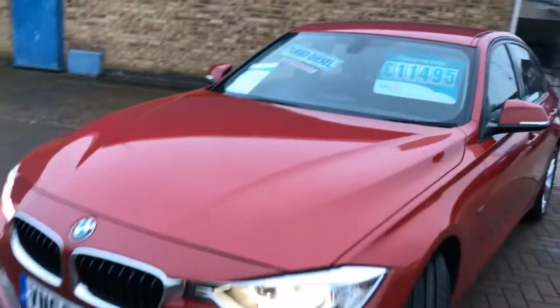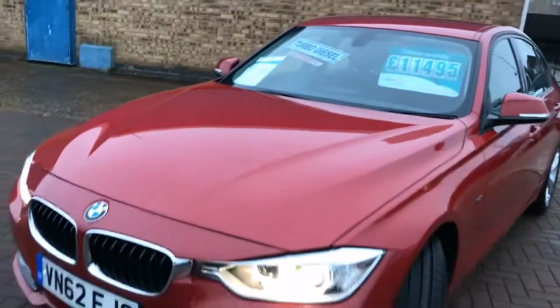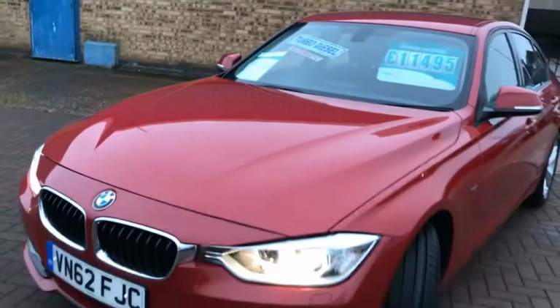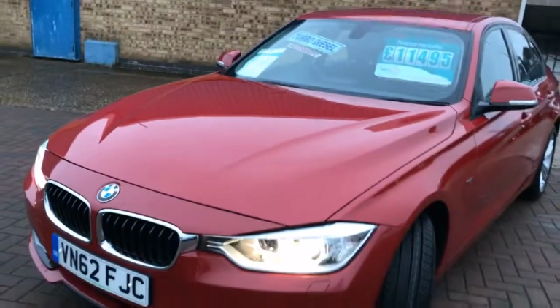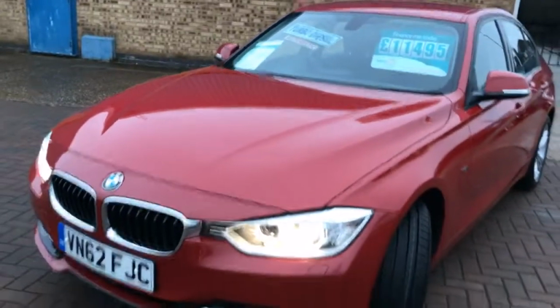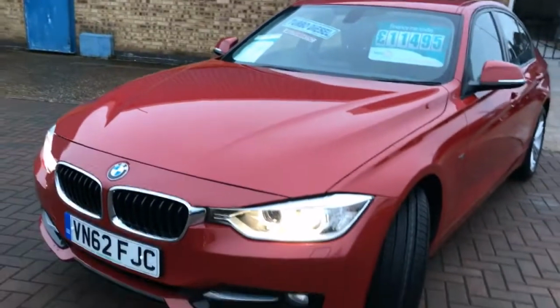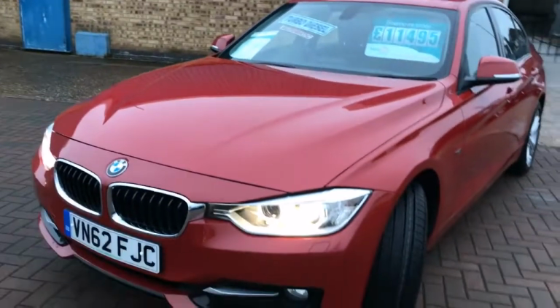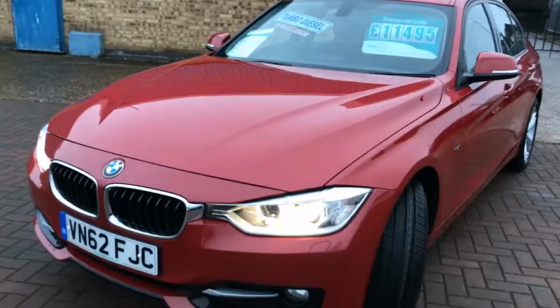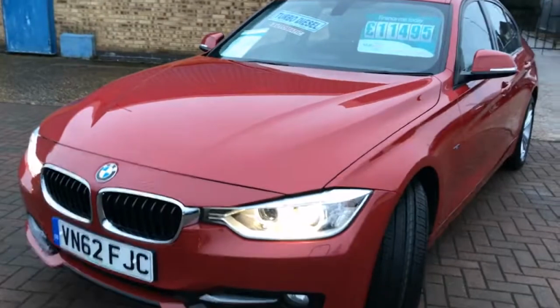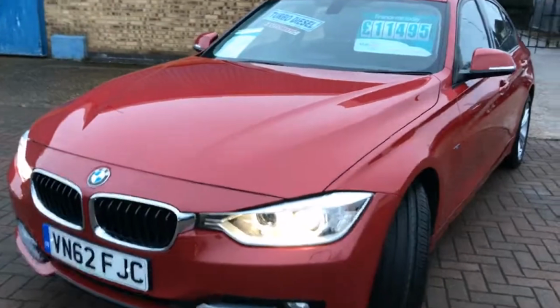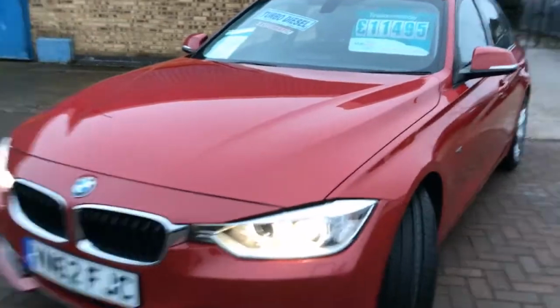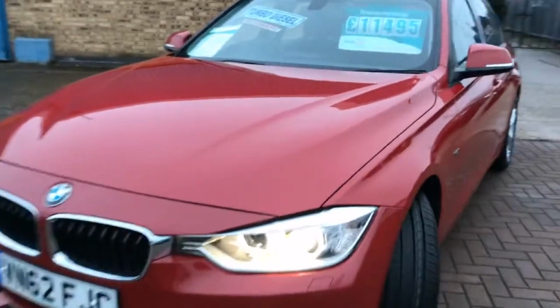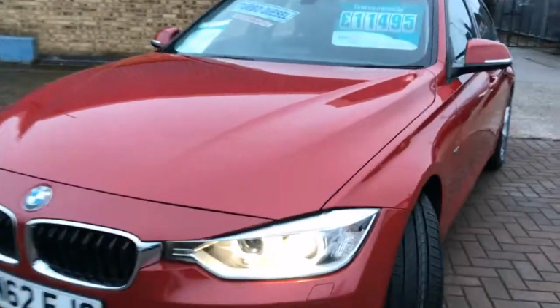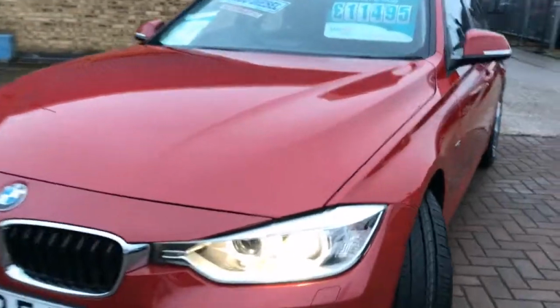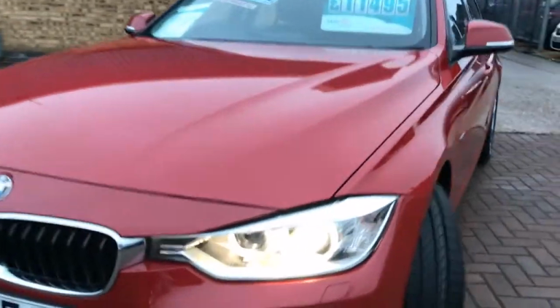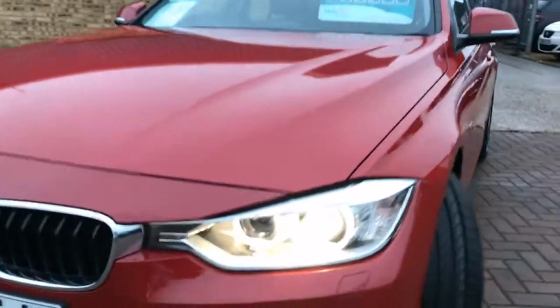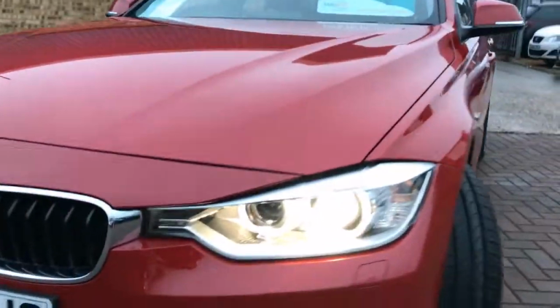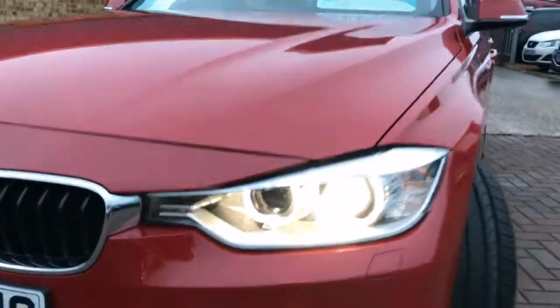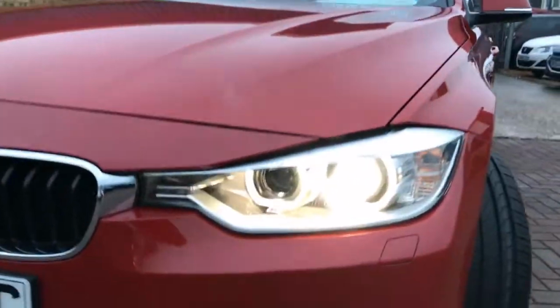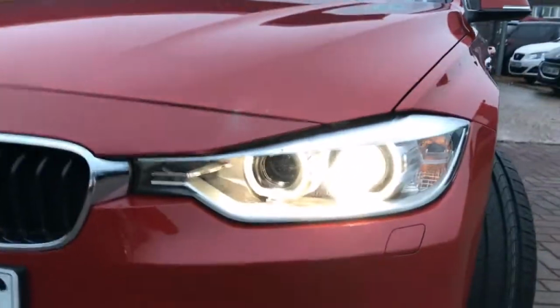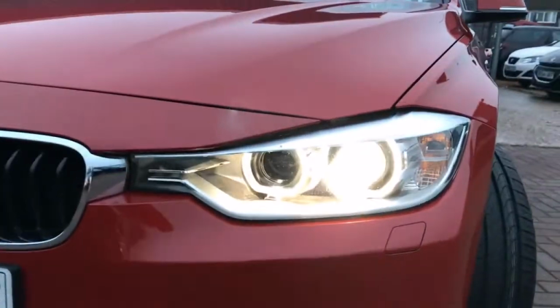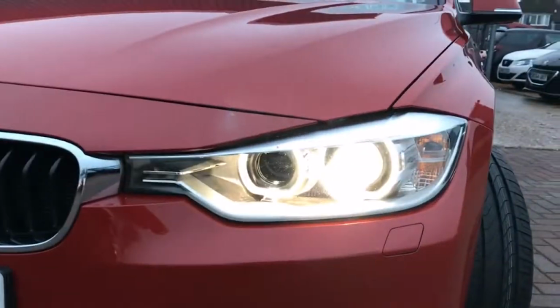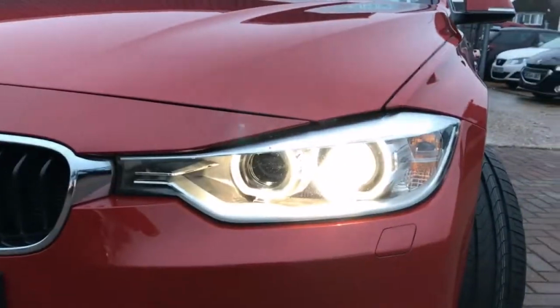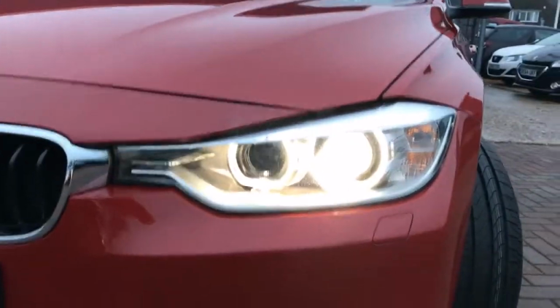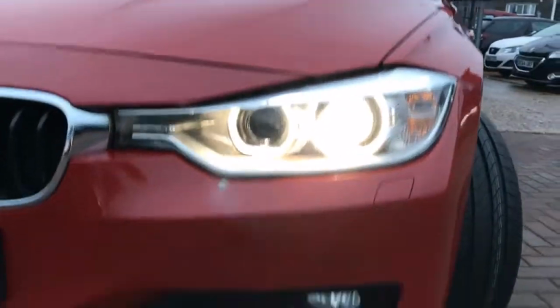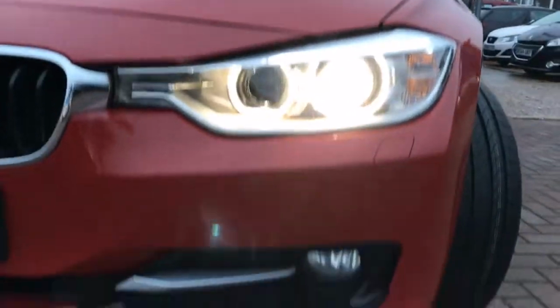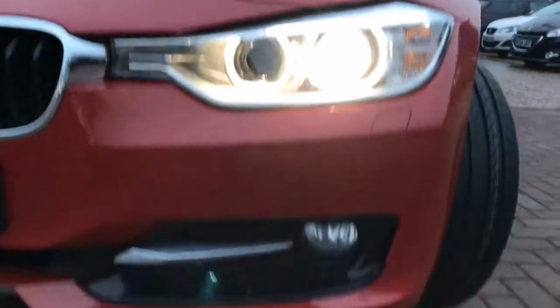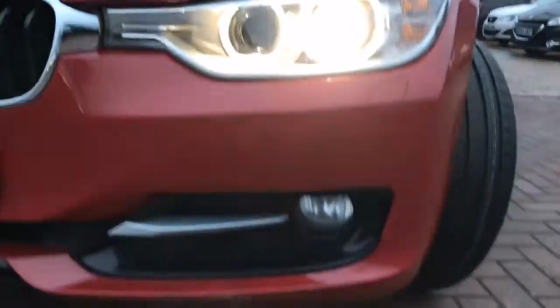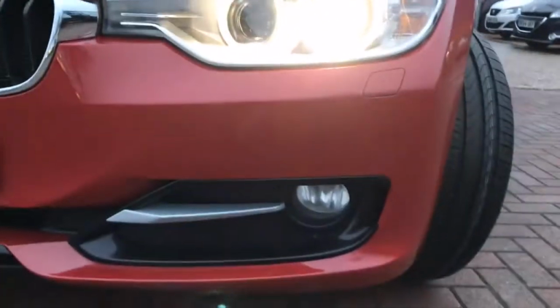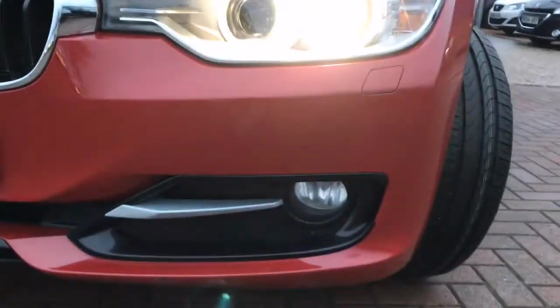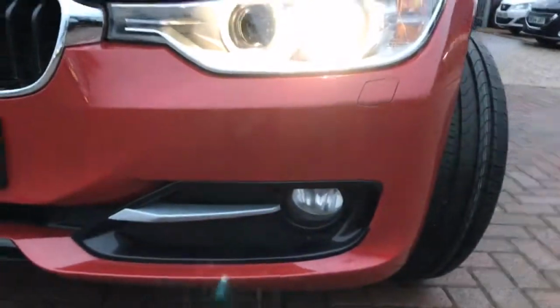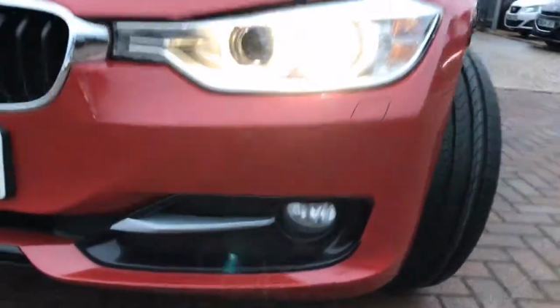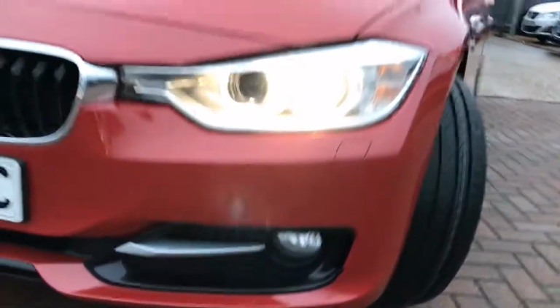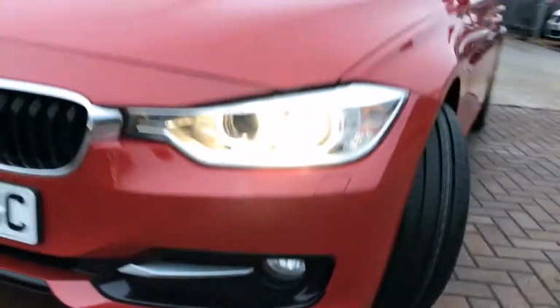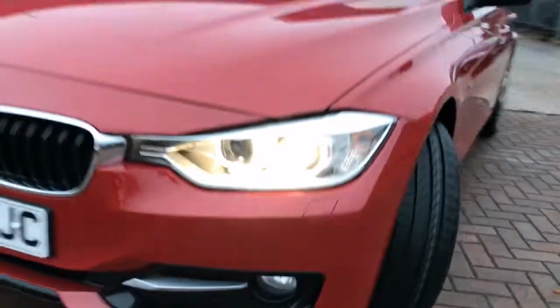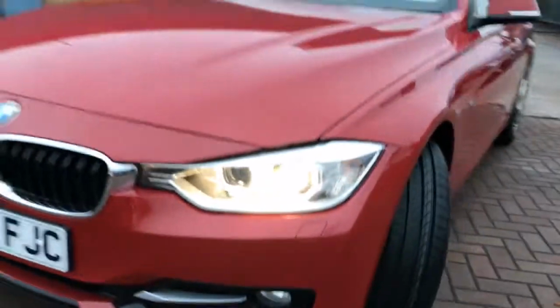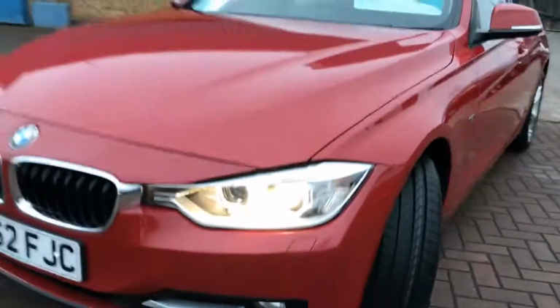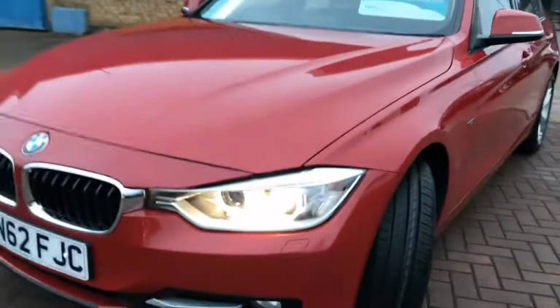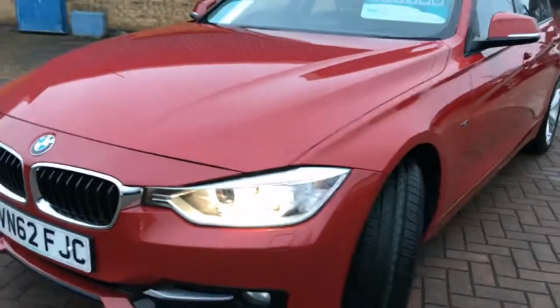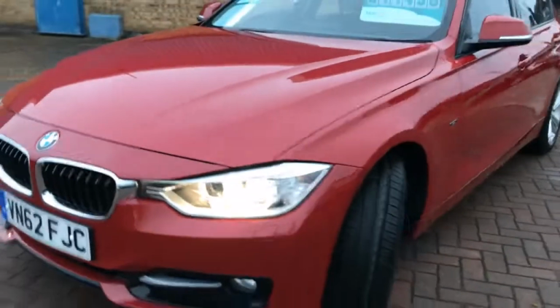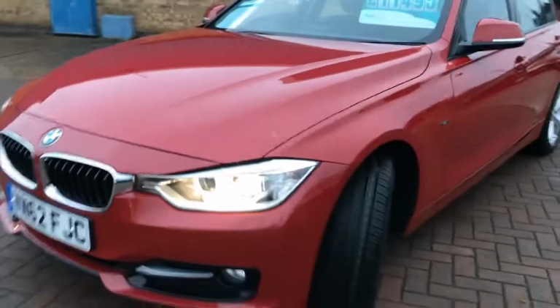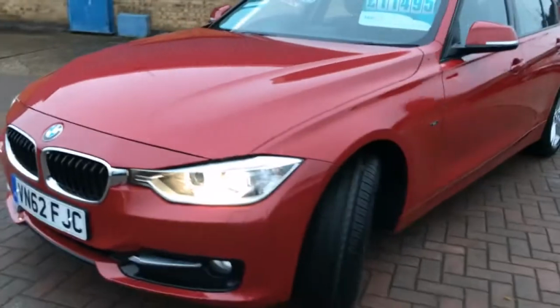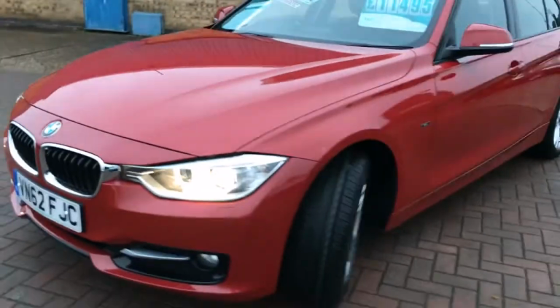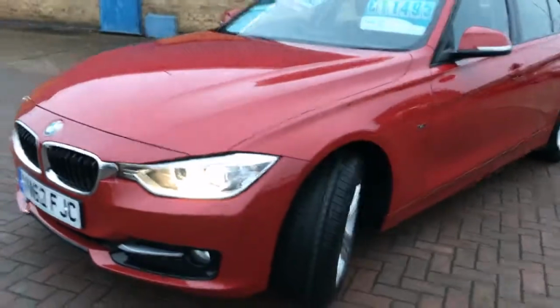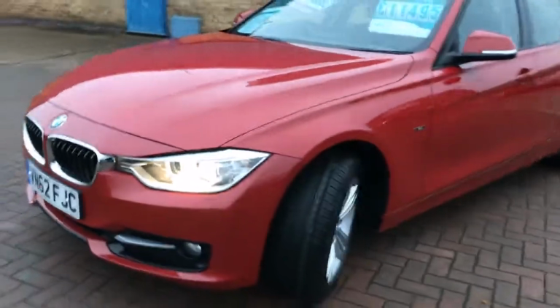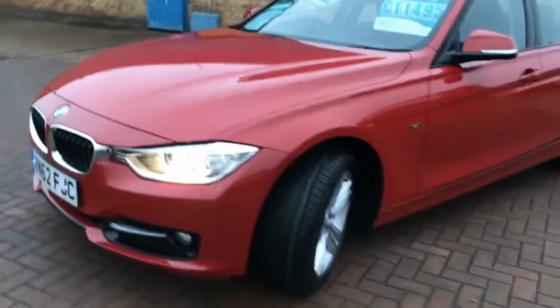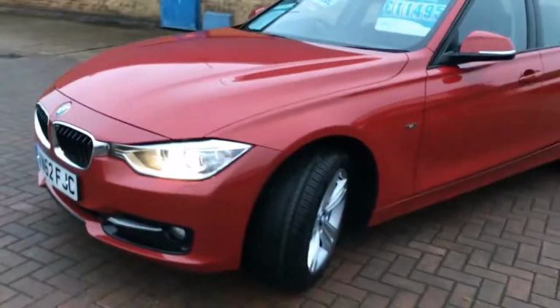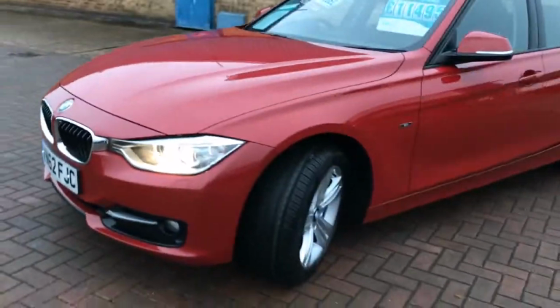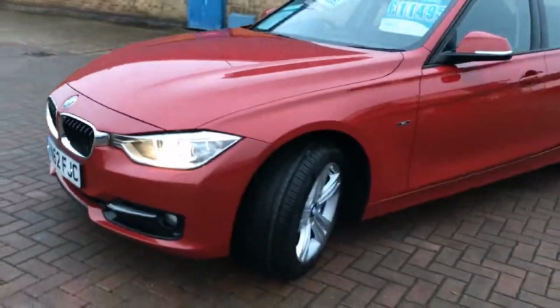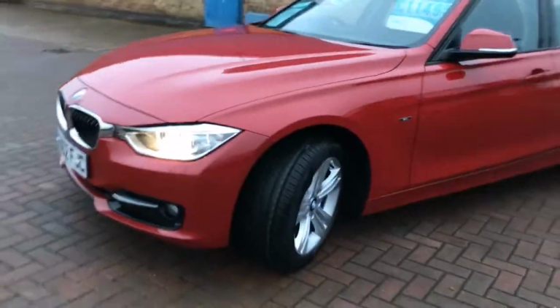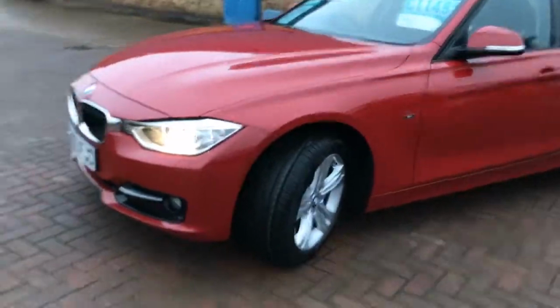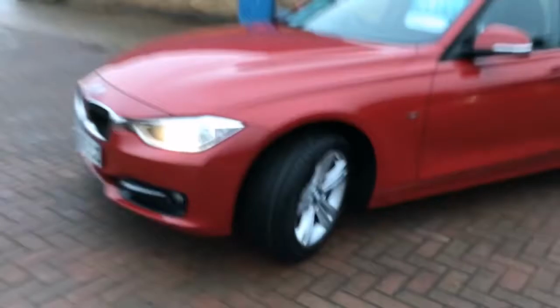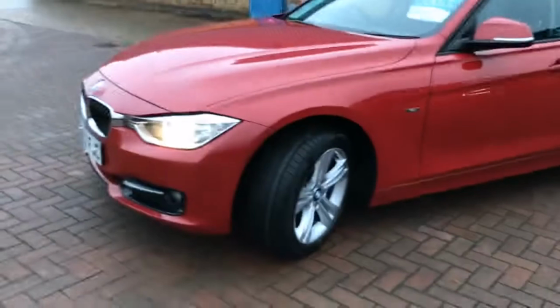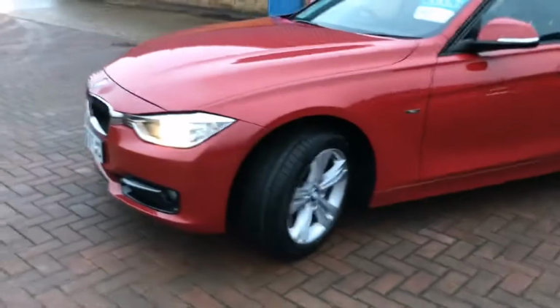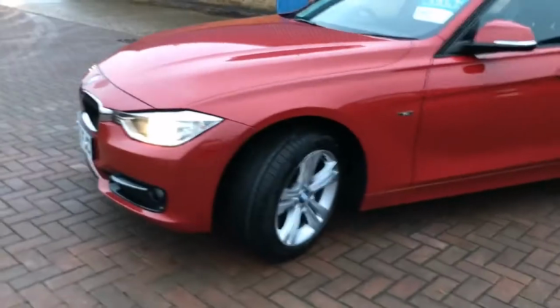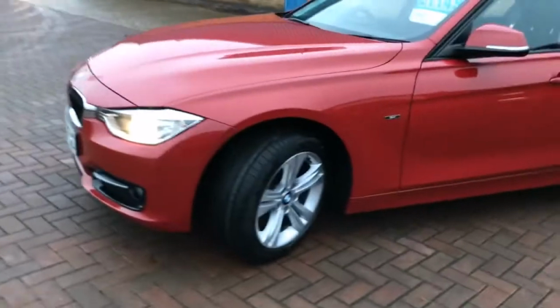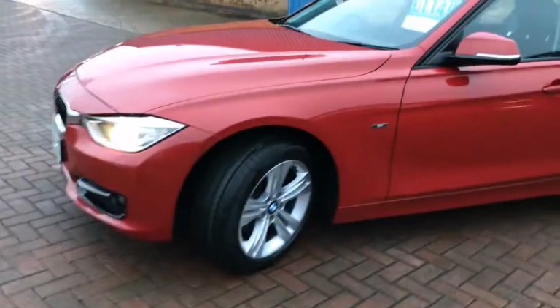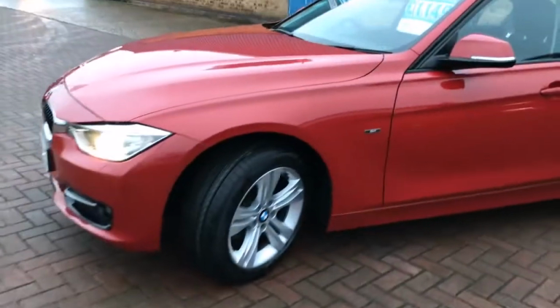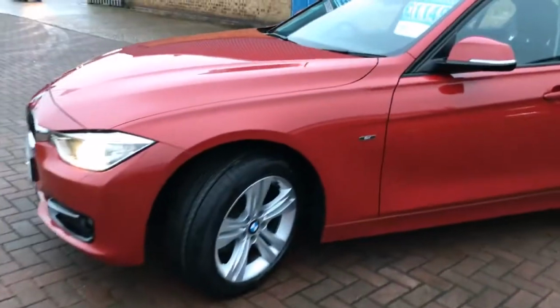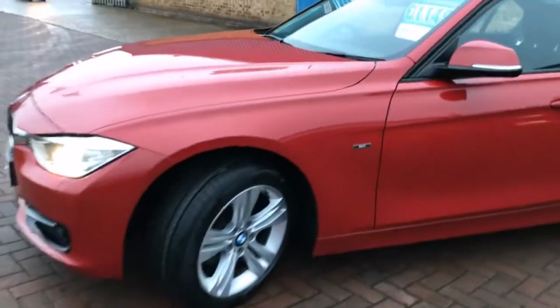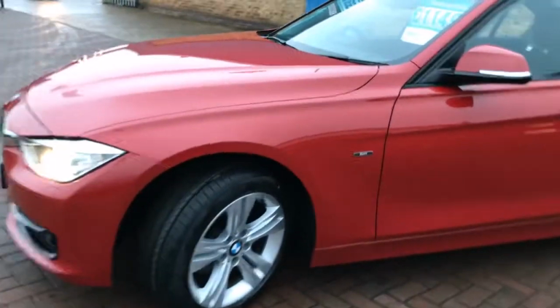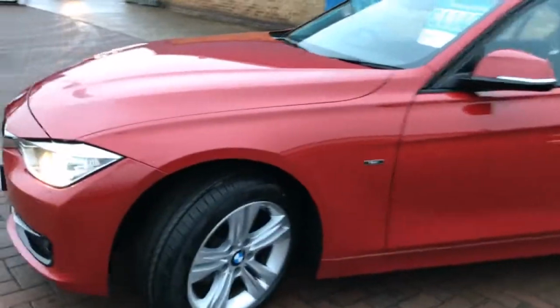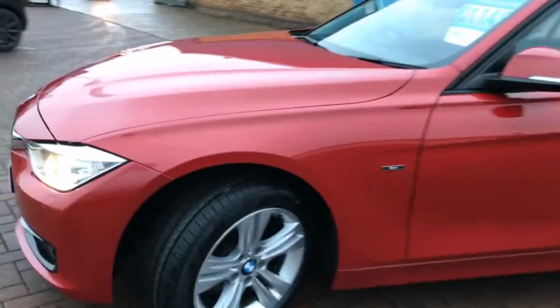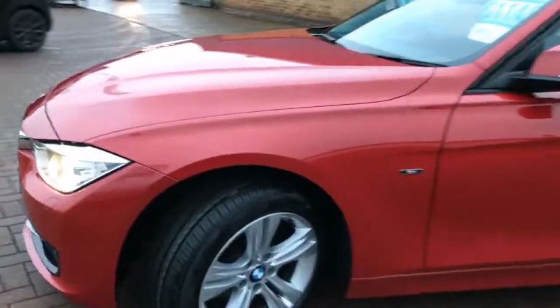It's got the Xenon headlights, front fog lights, finishing in crimson red. We've got these 18 inch alloy wheels.